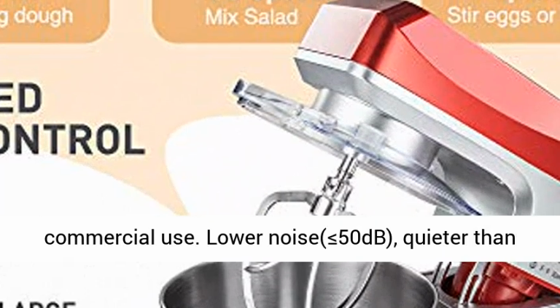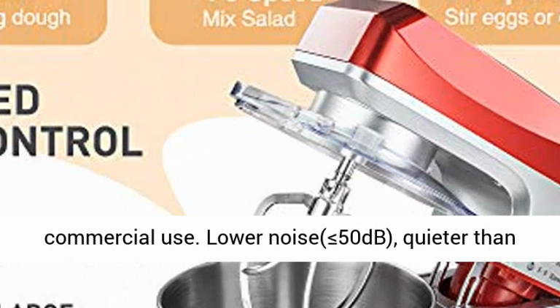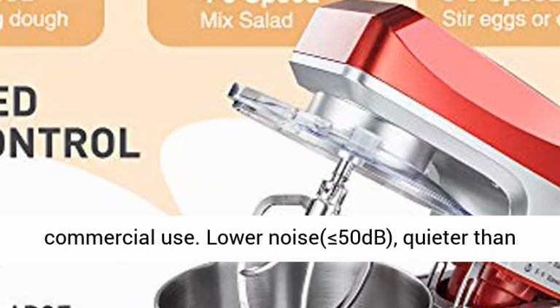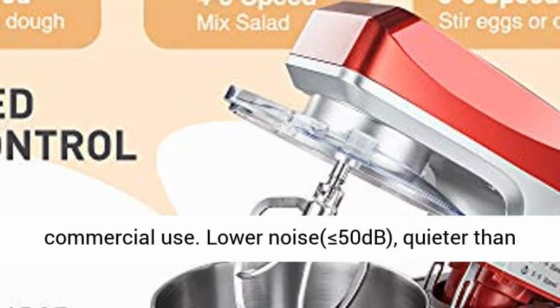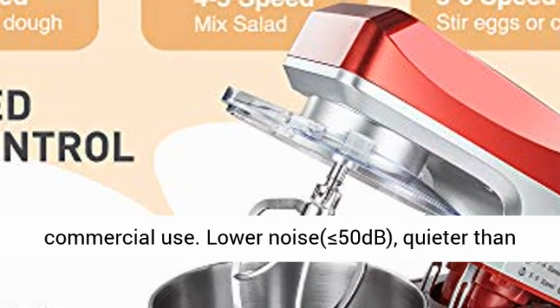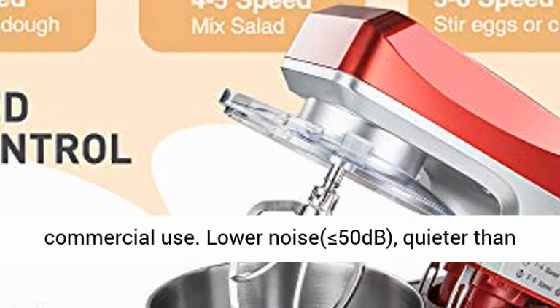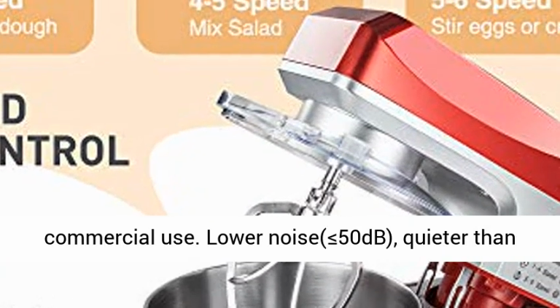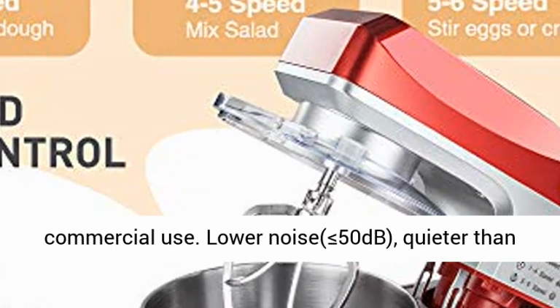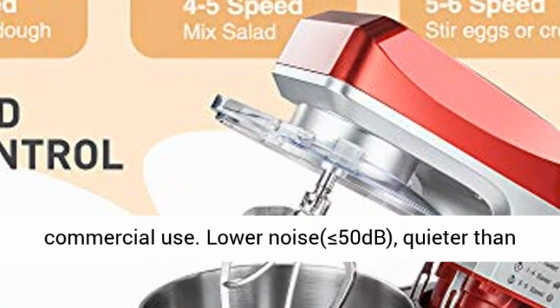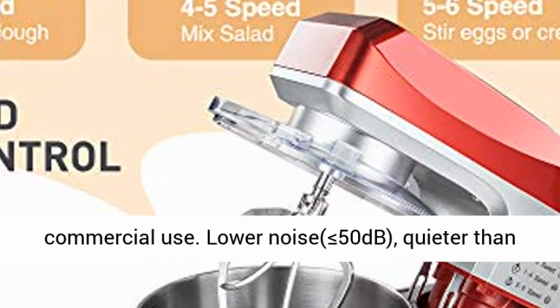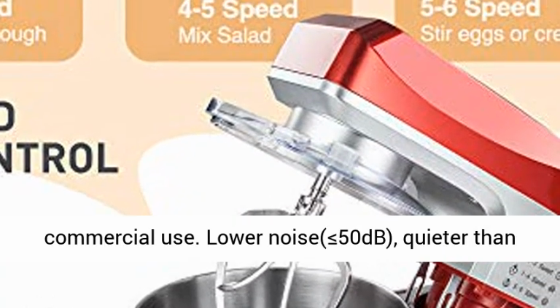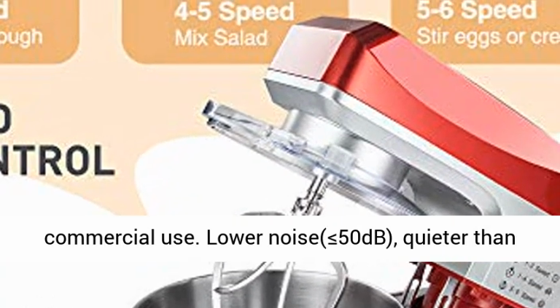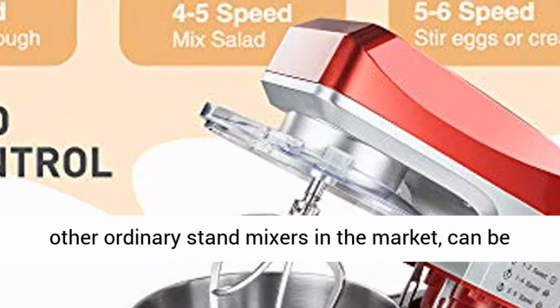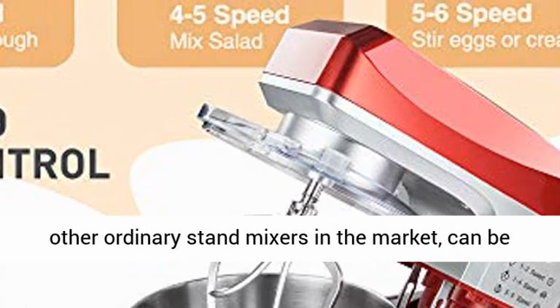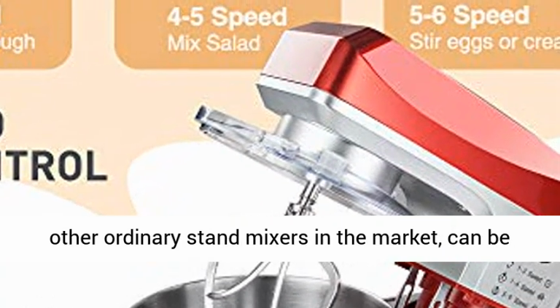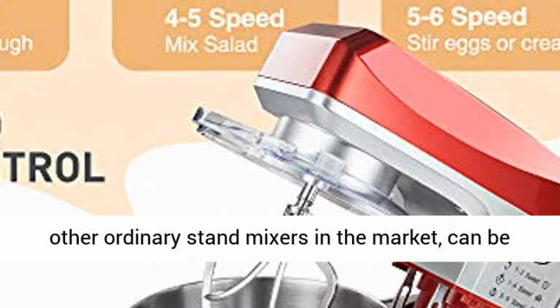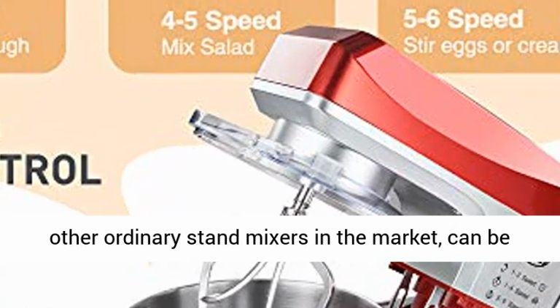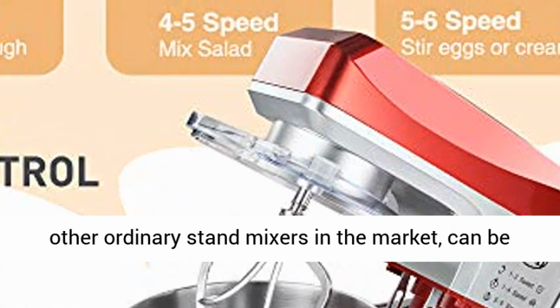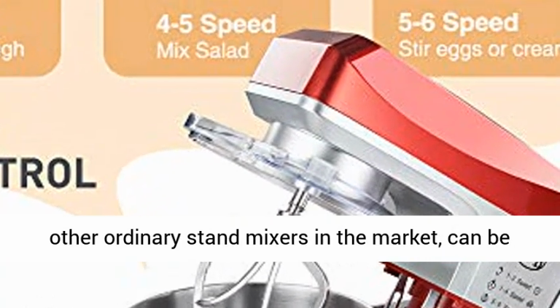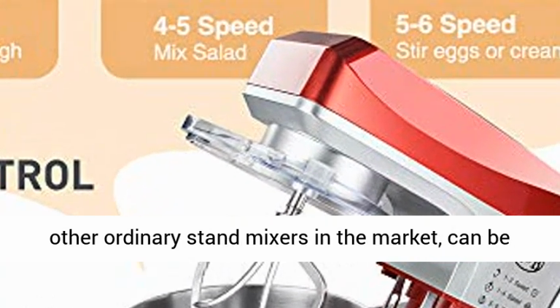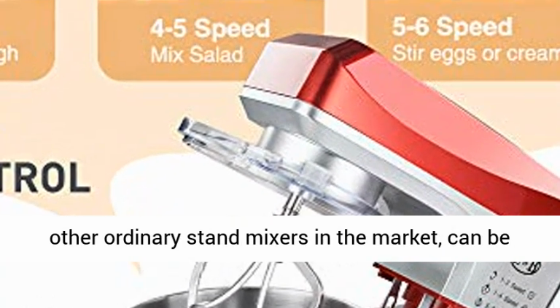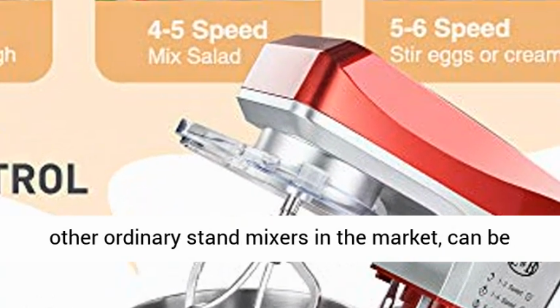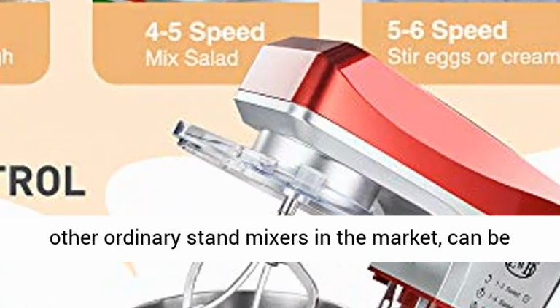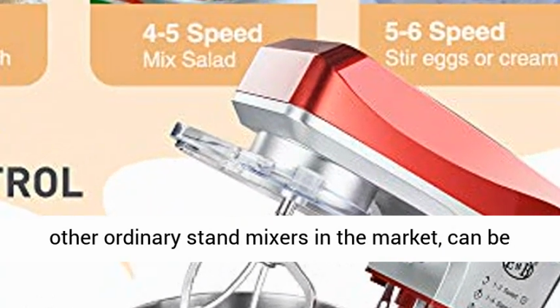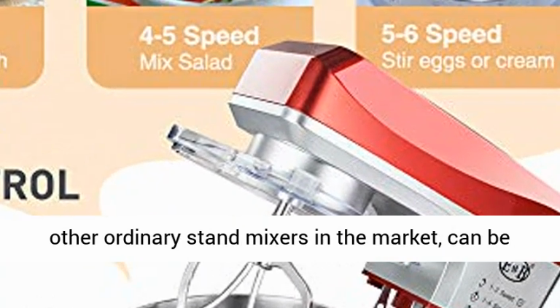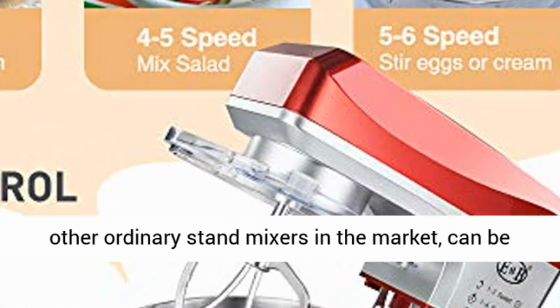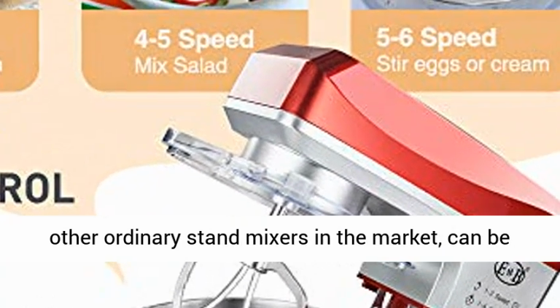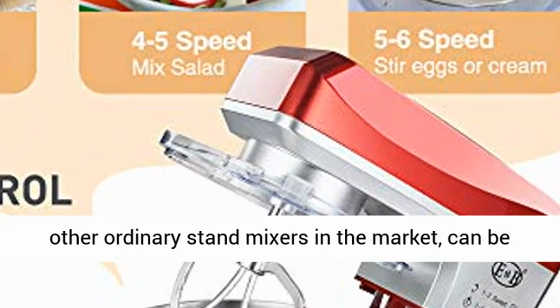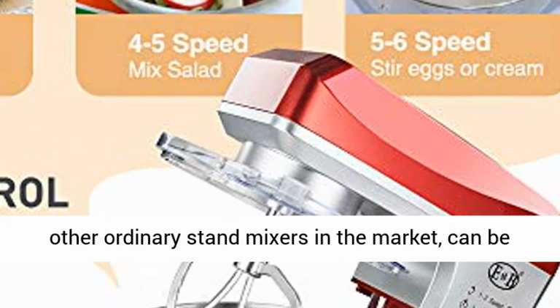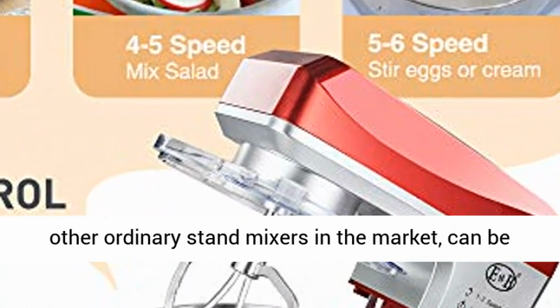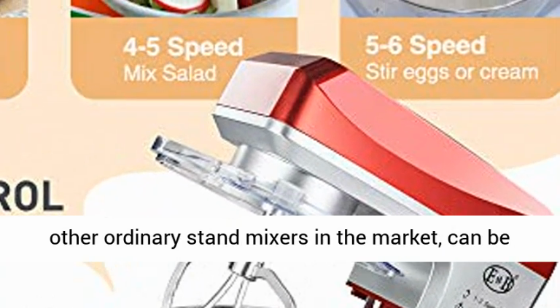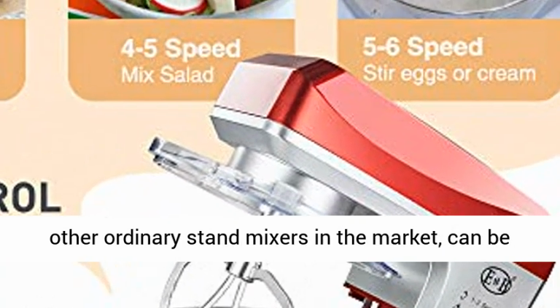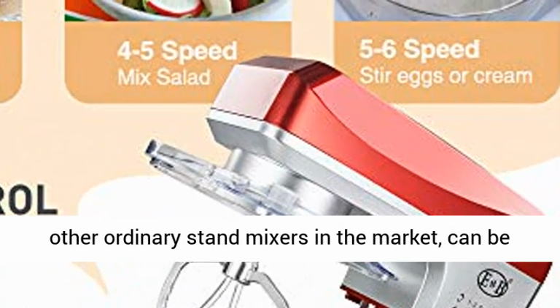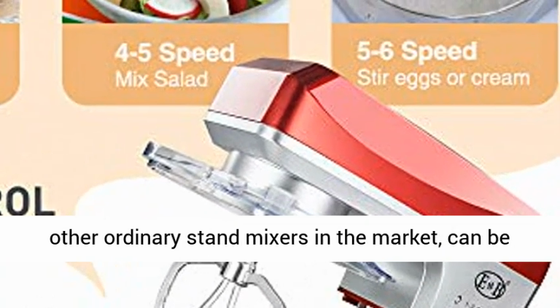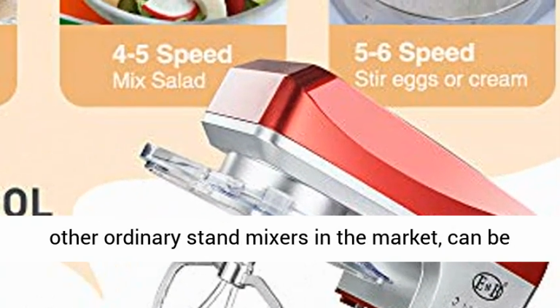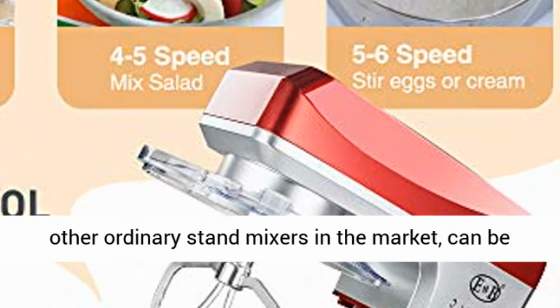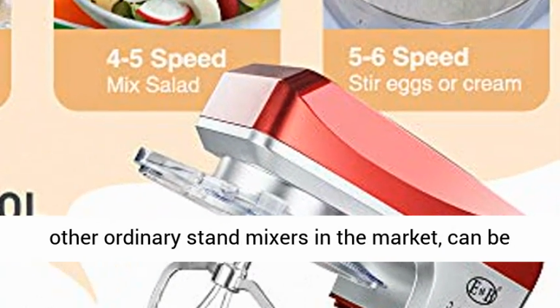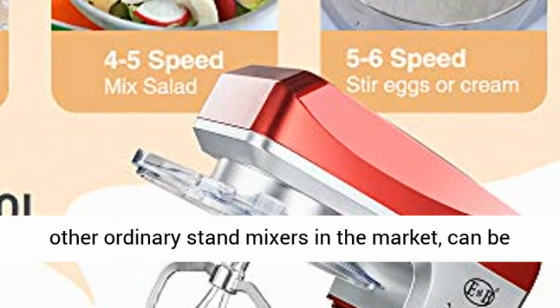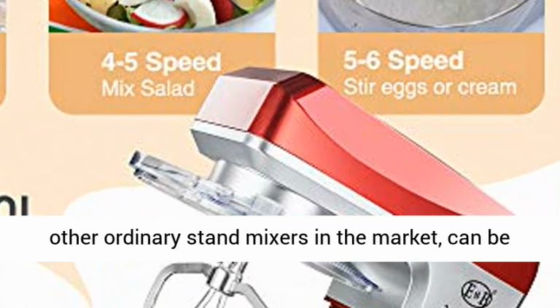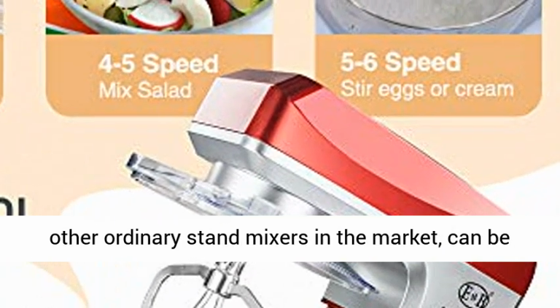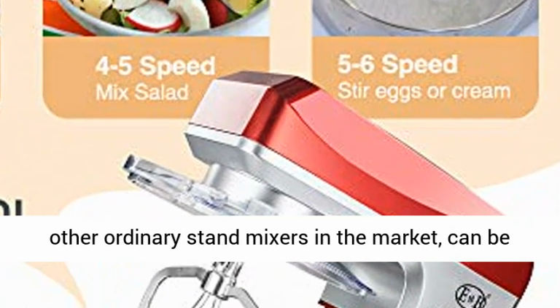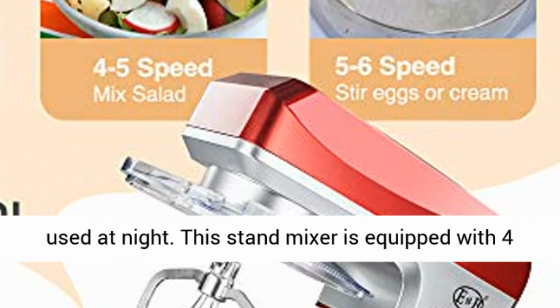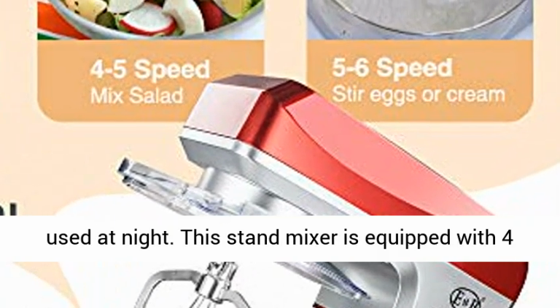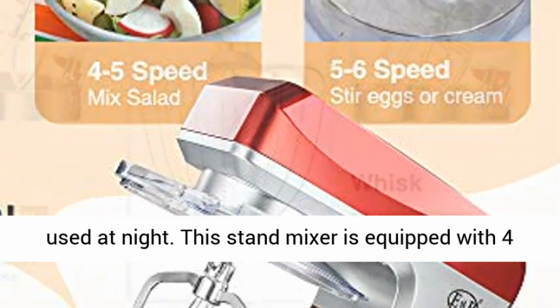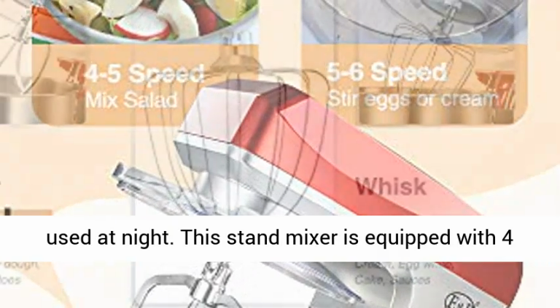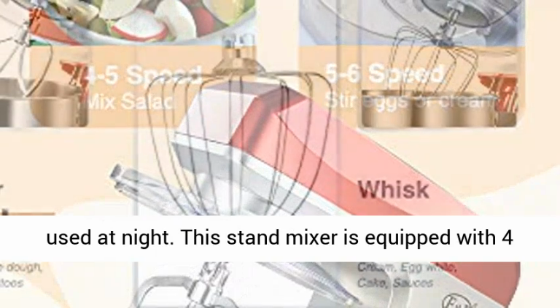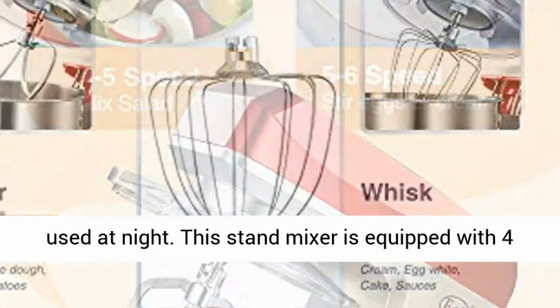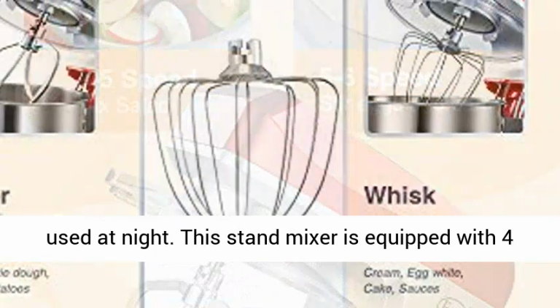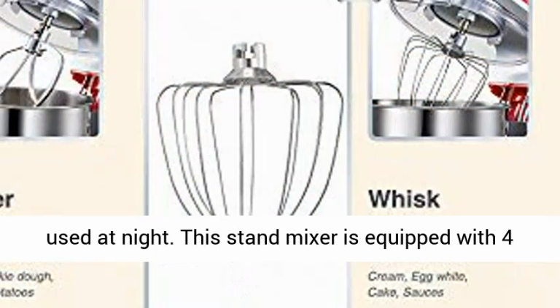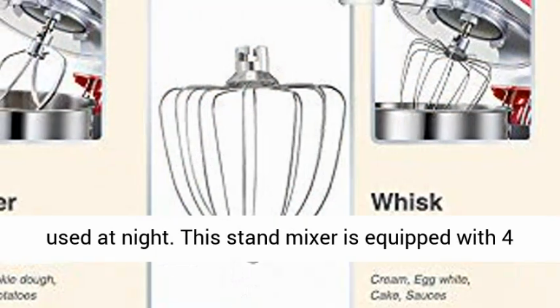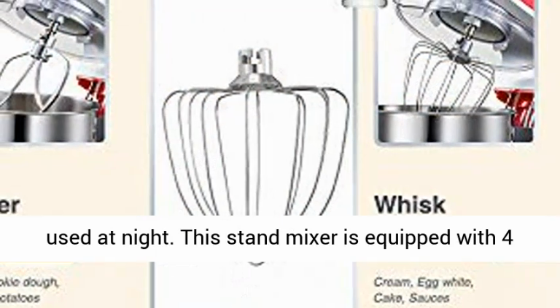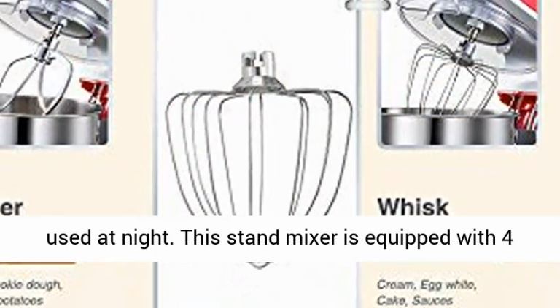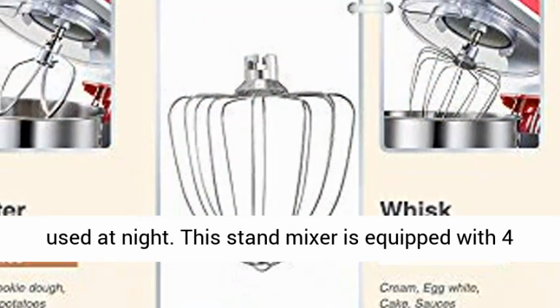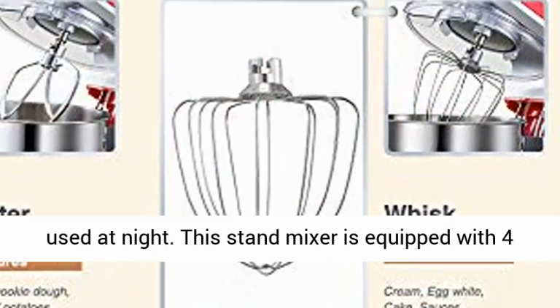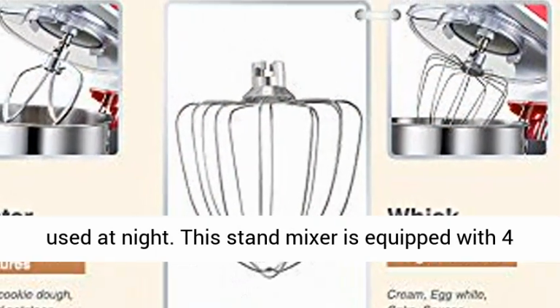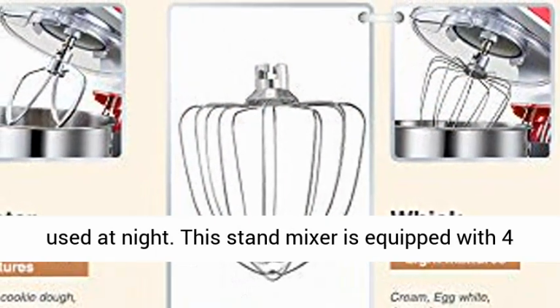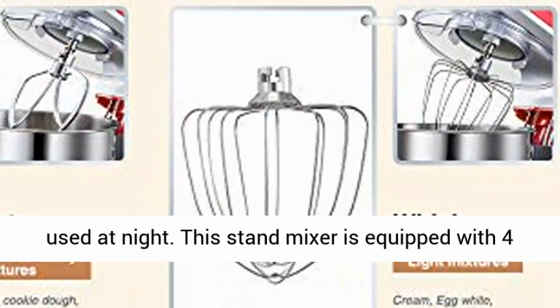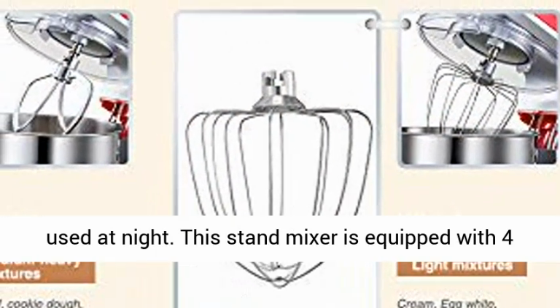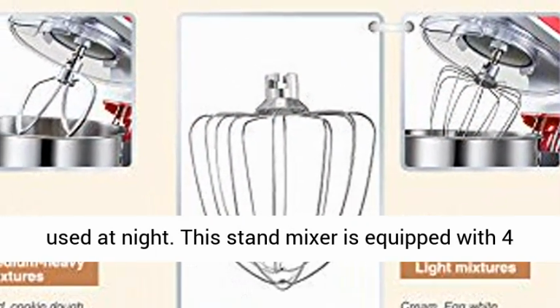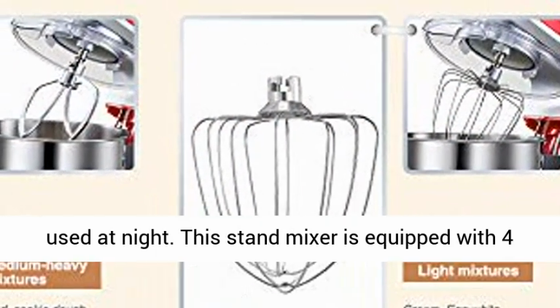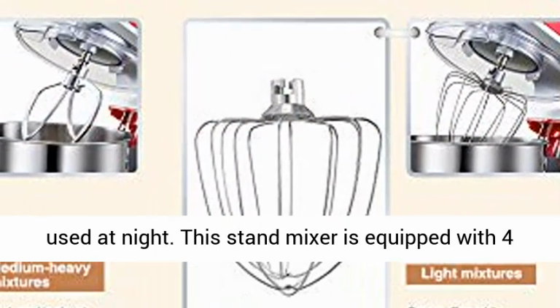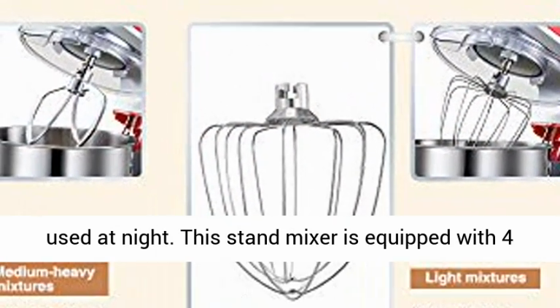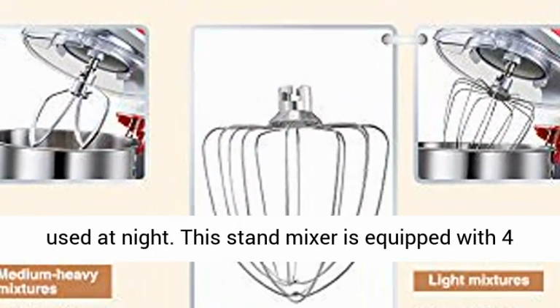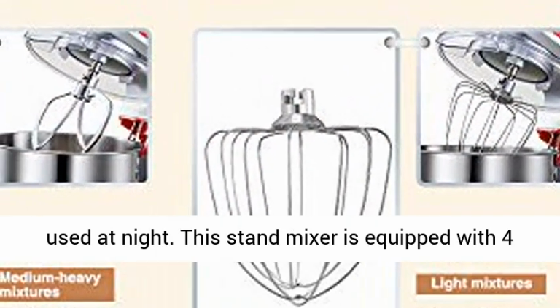Lower noise — 50 decibels — quieter than other ordinary stand mixers in the market, and can be used at night.